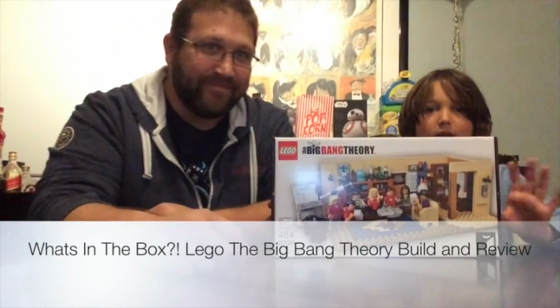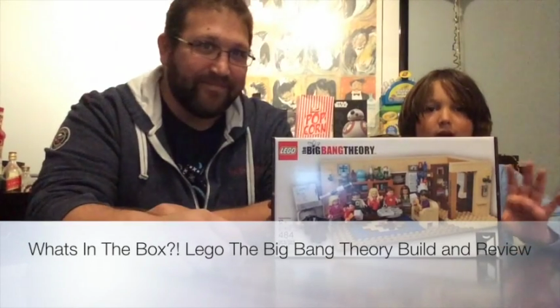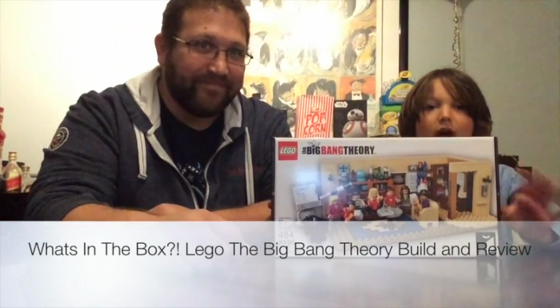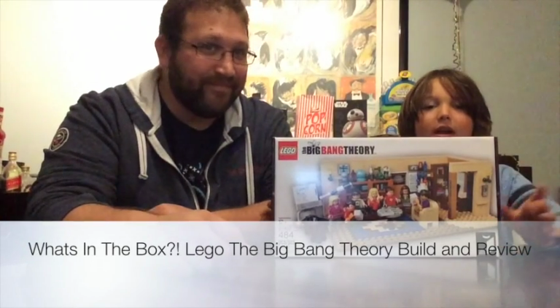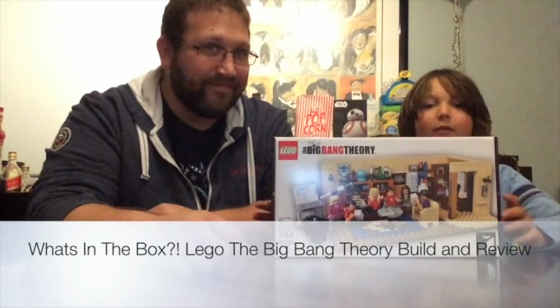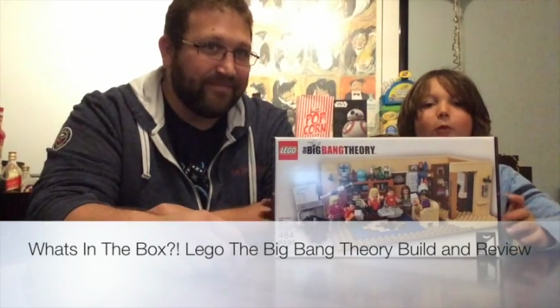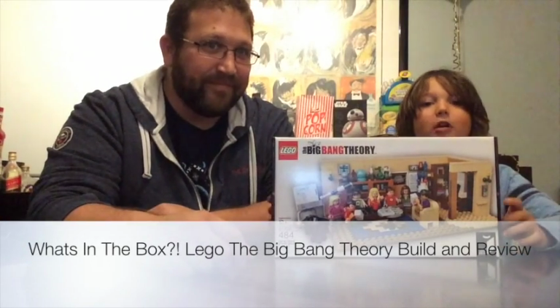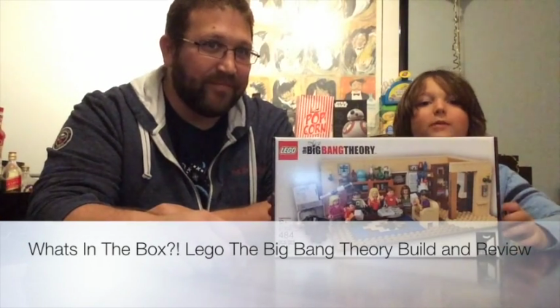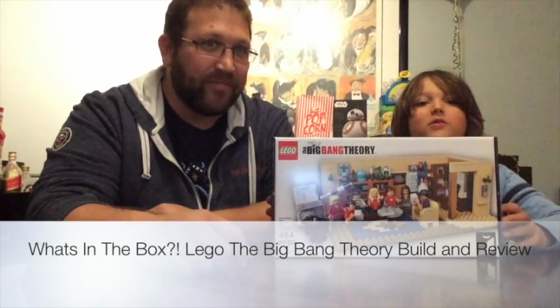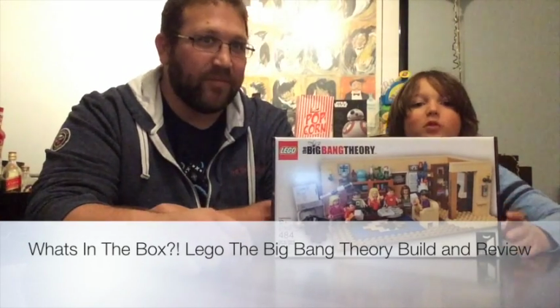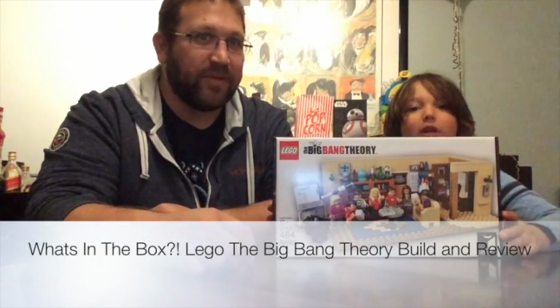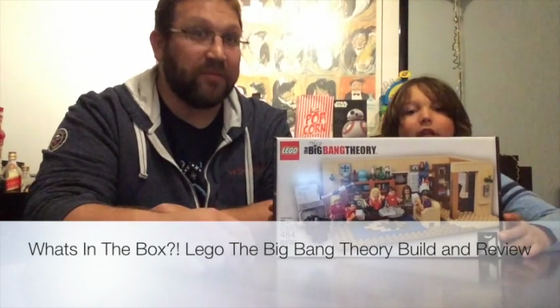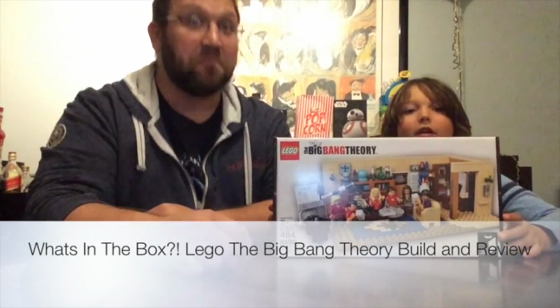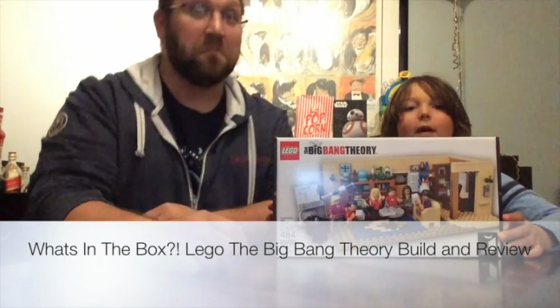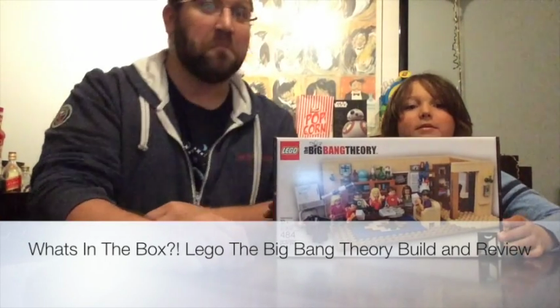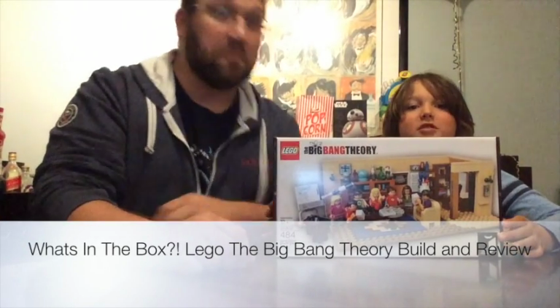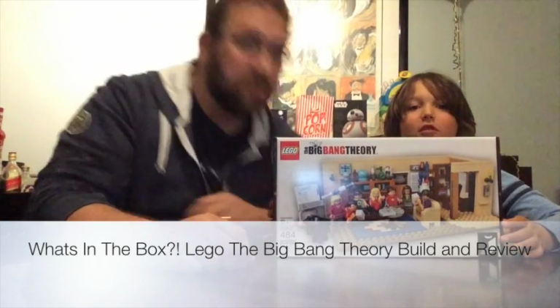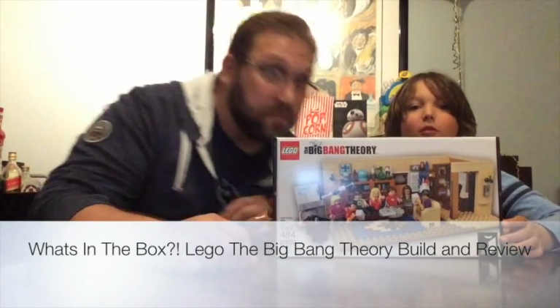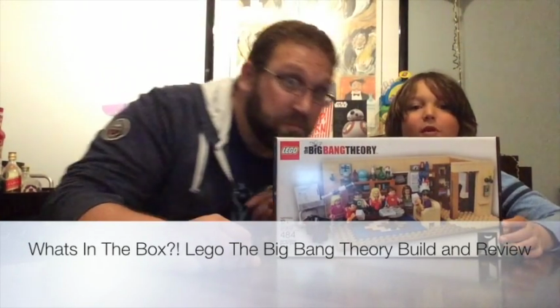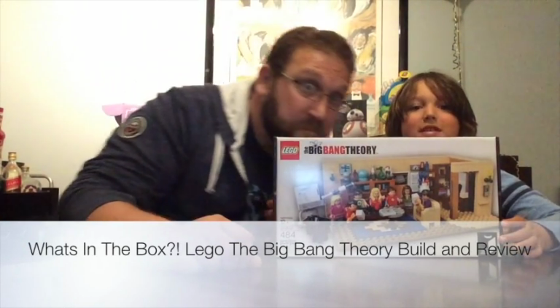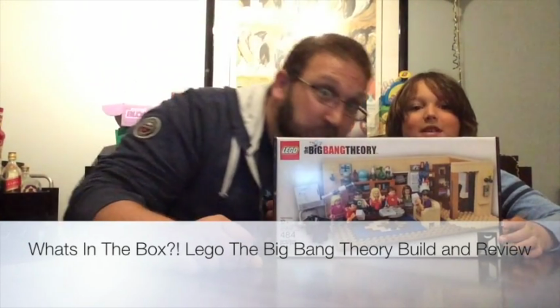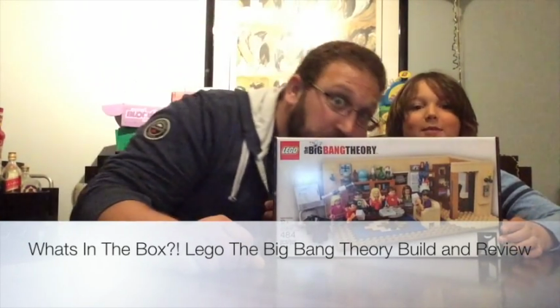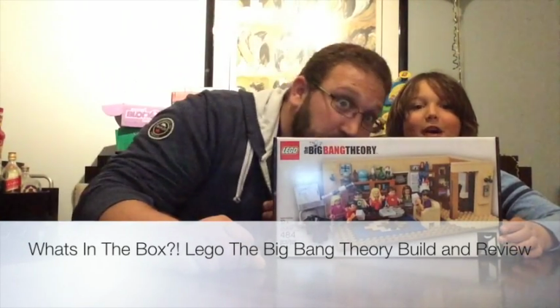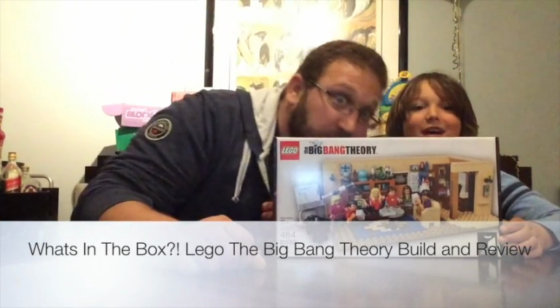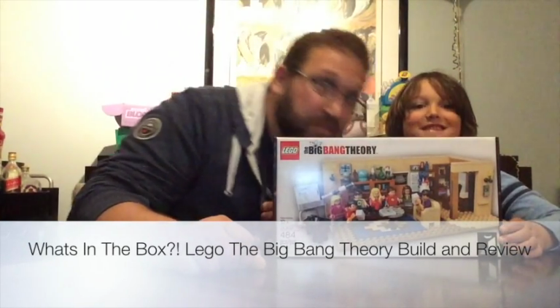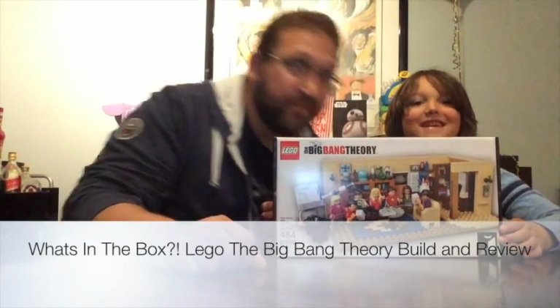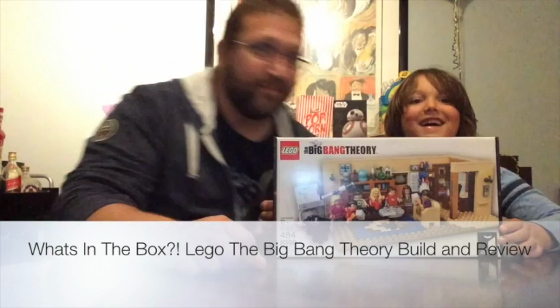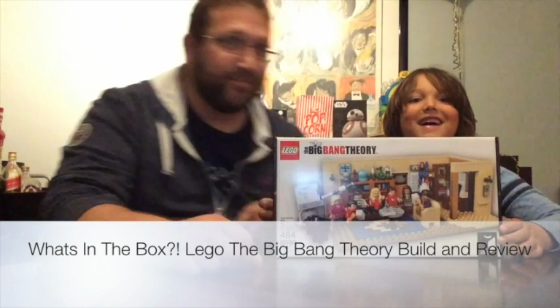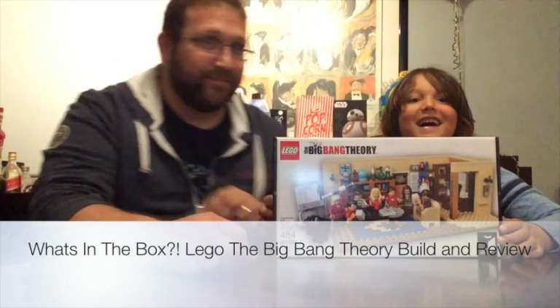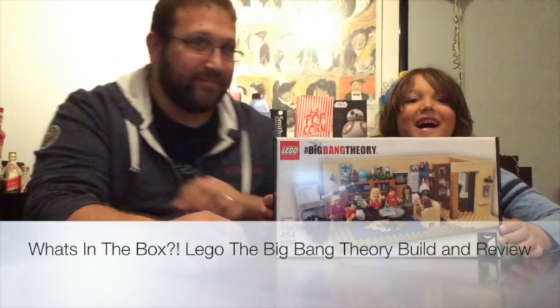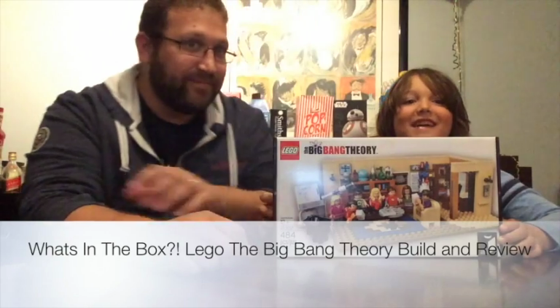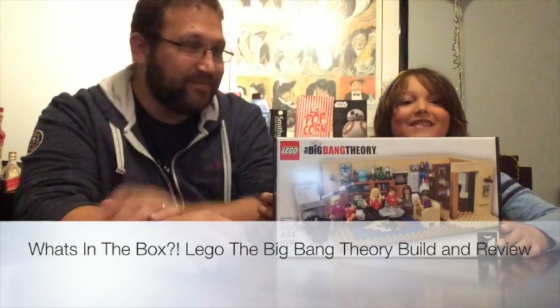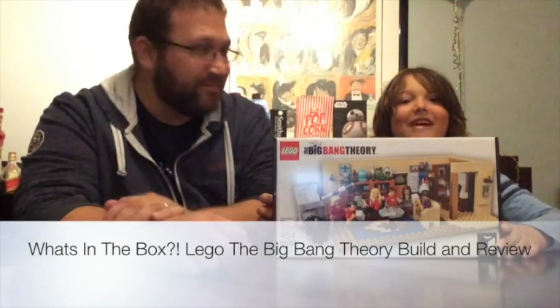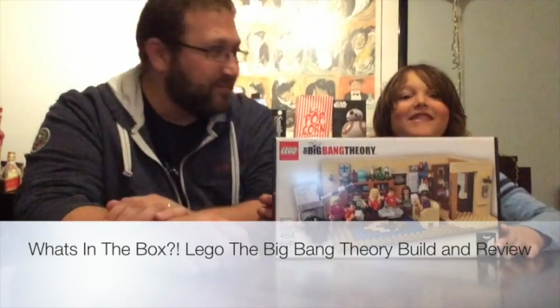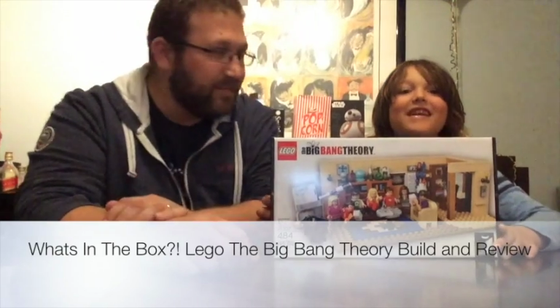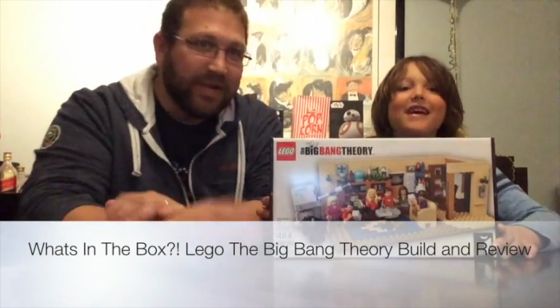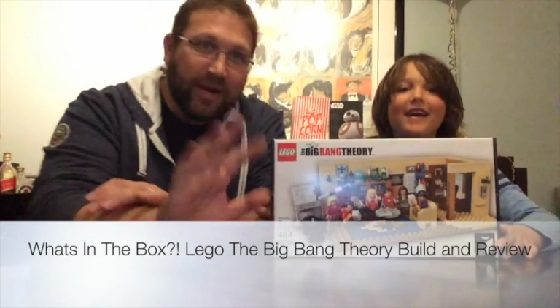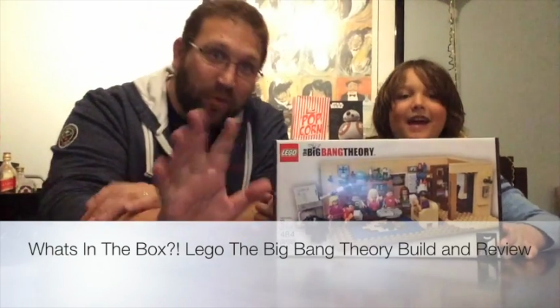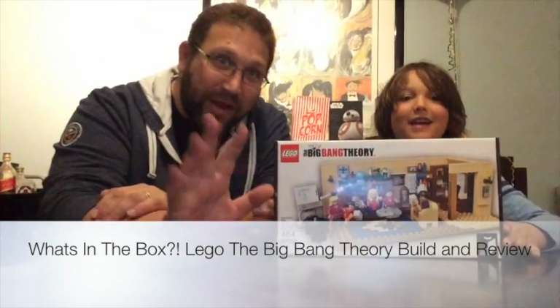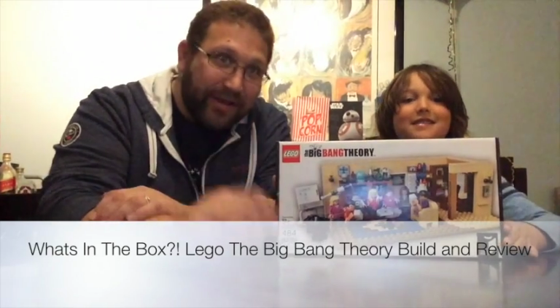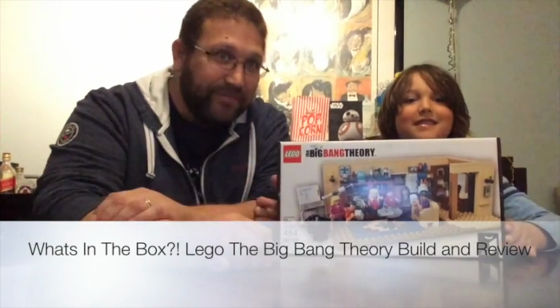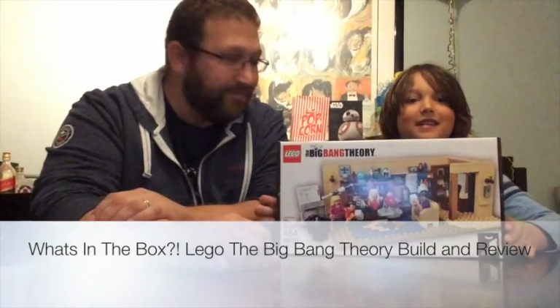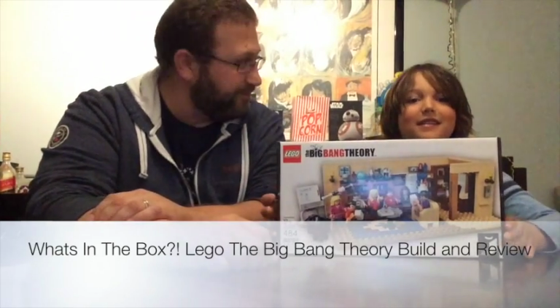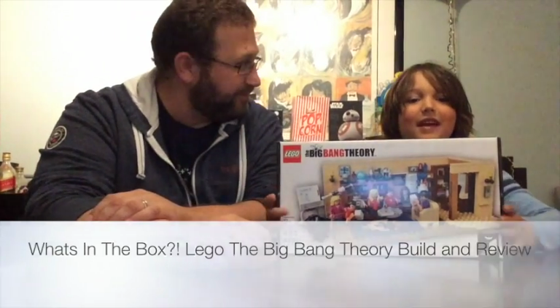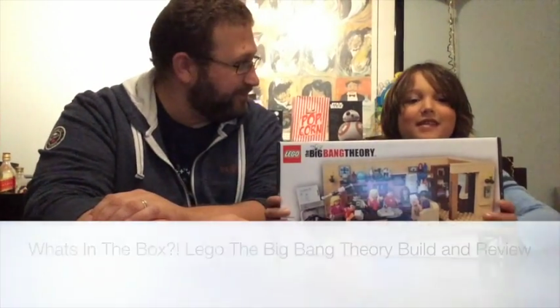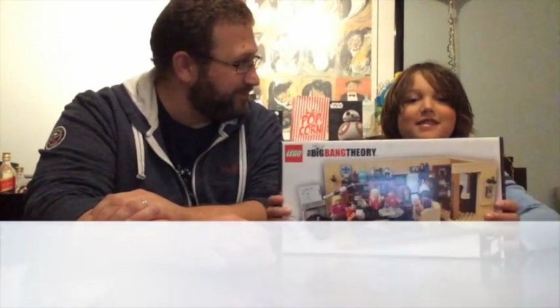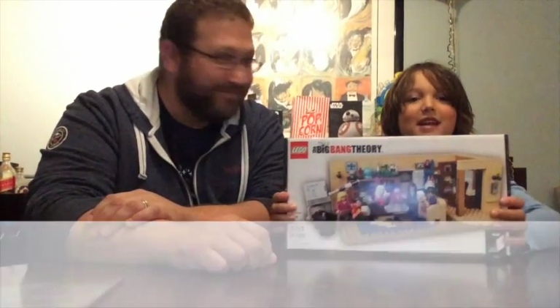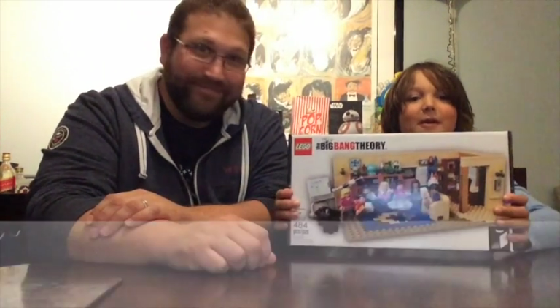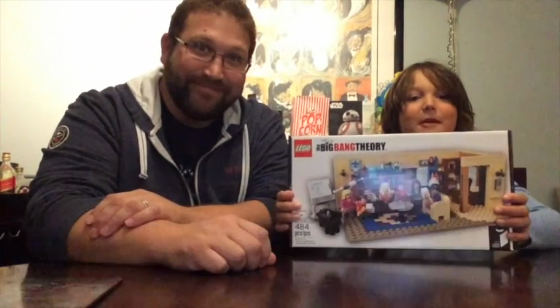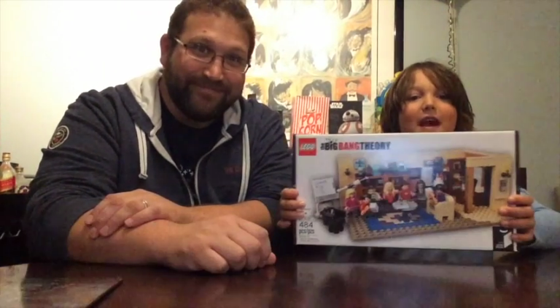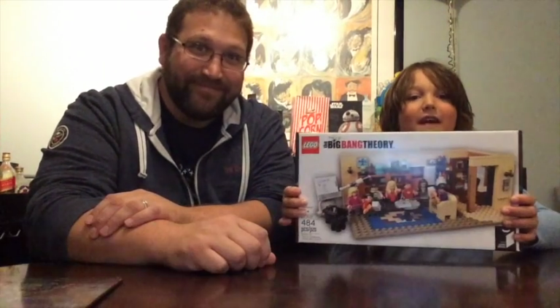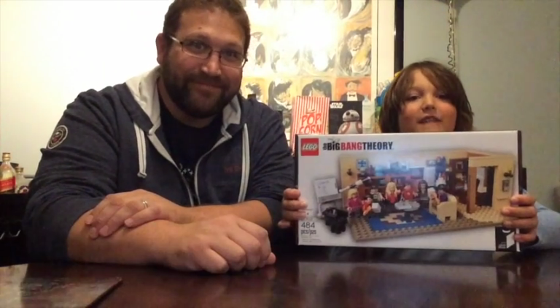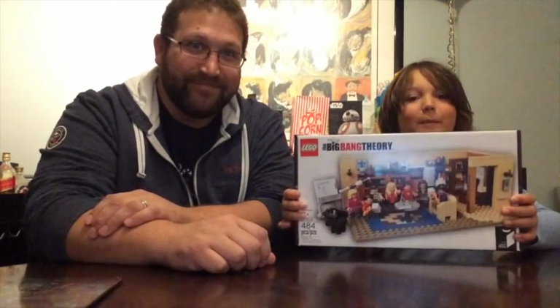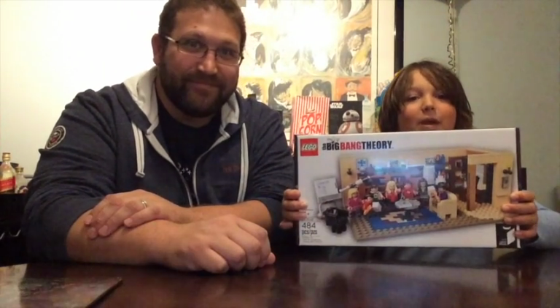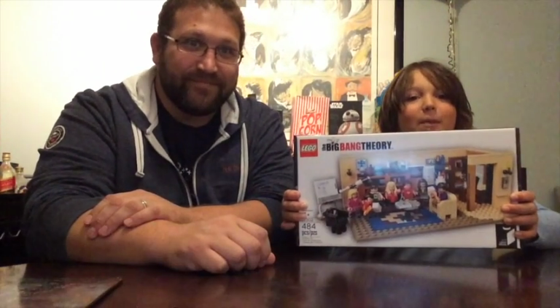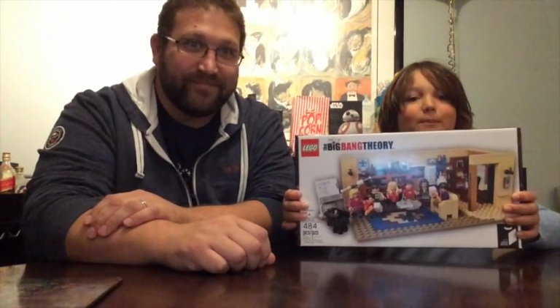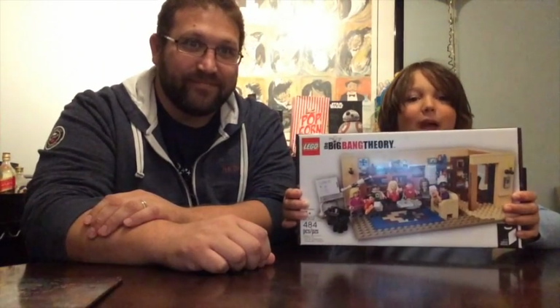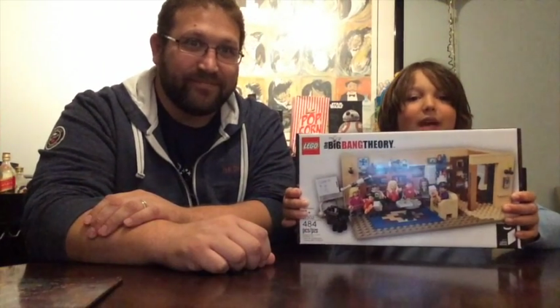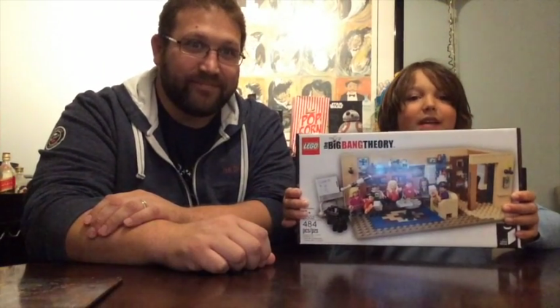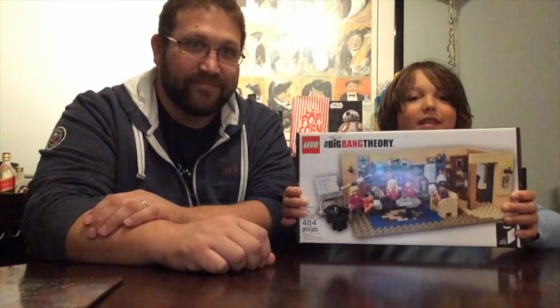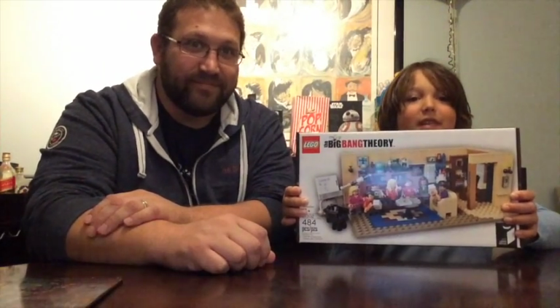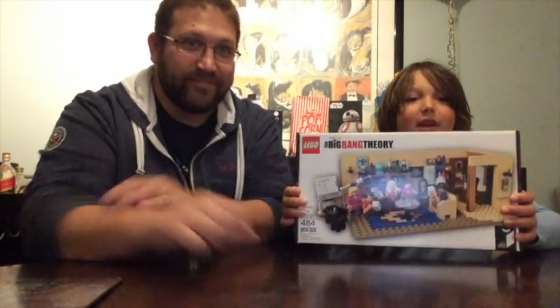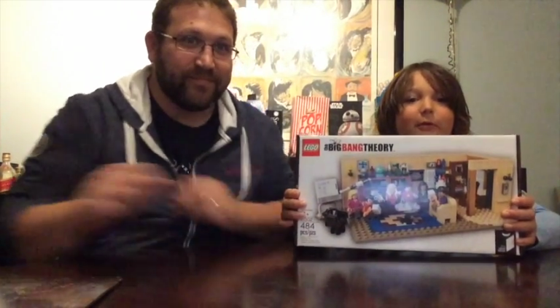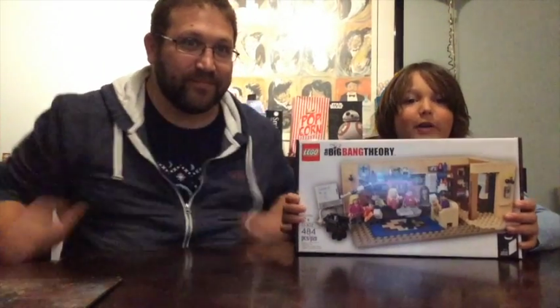Hi, and welcome to another episode of What's in the Box. I'm Evan. I'm Ryan. And today we have the Big Bang Theory.